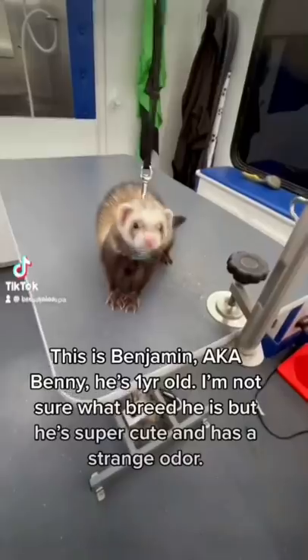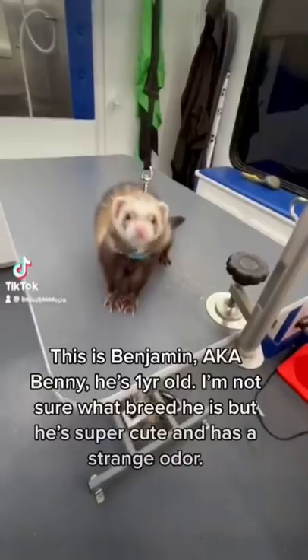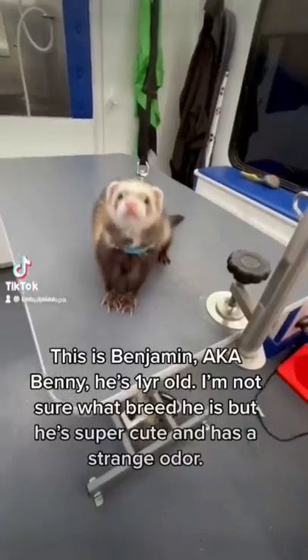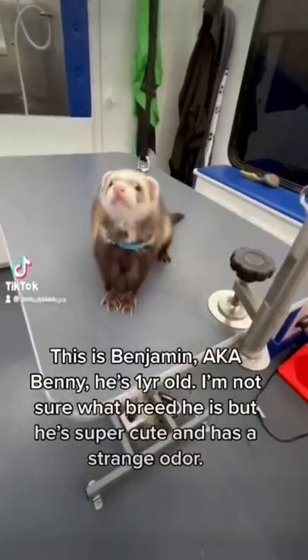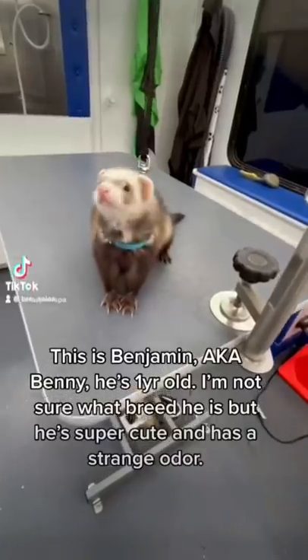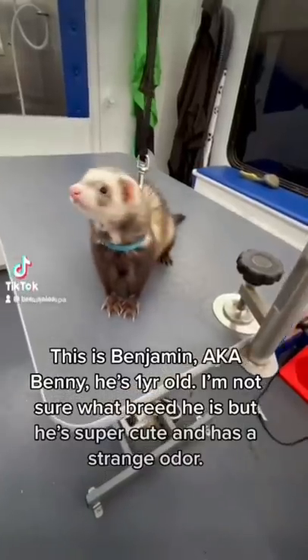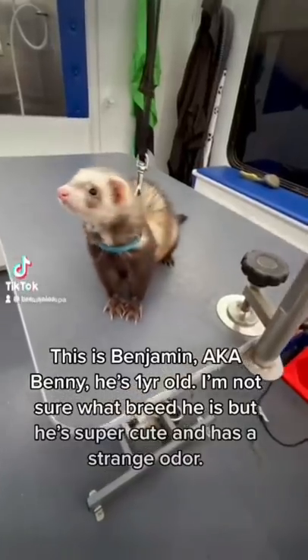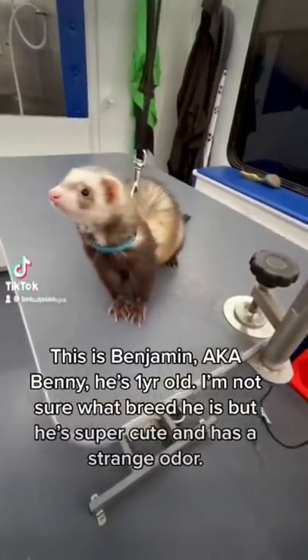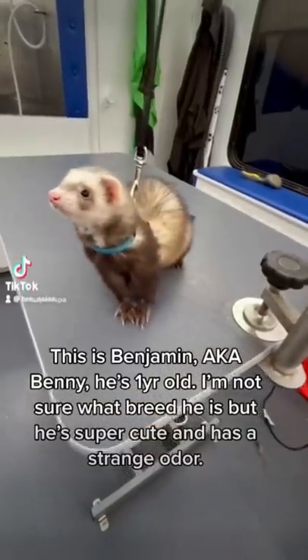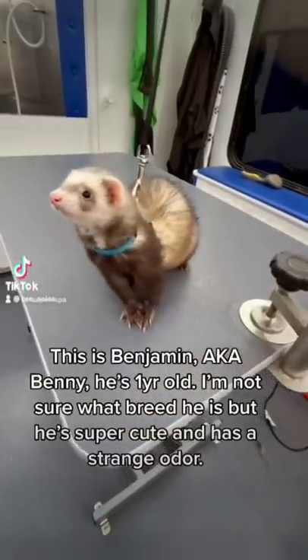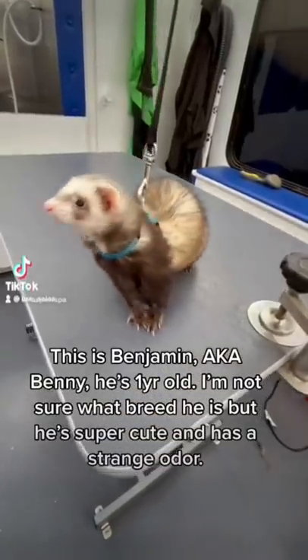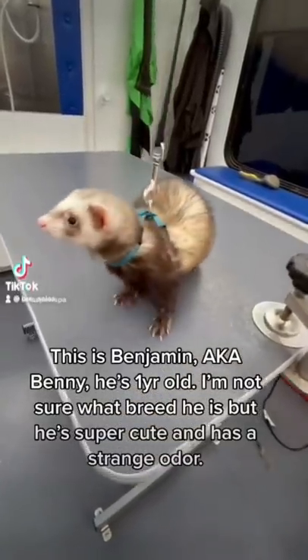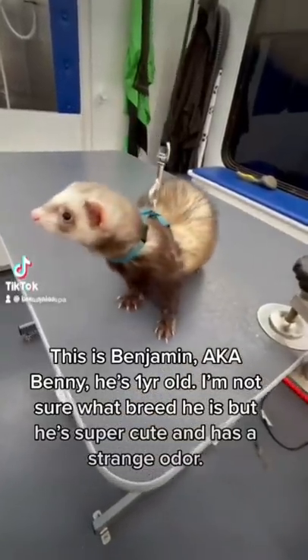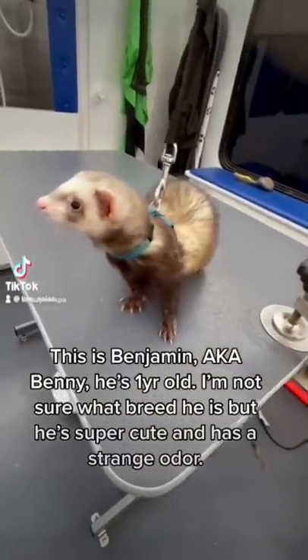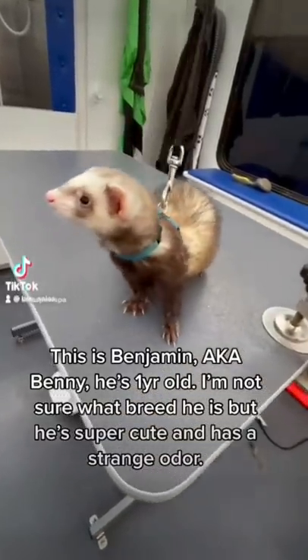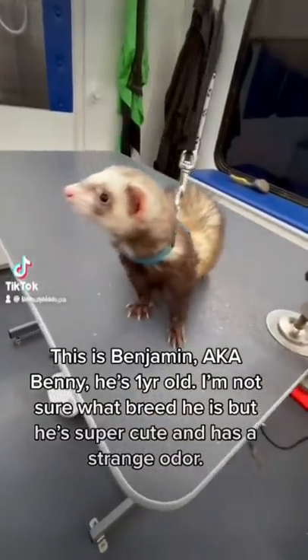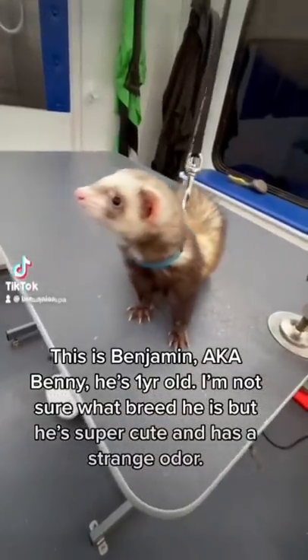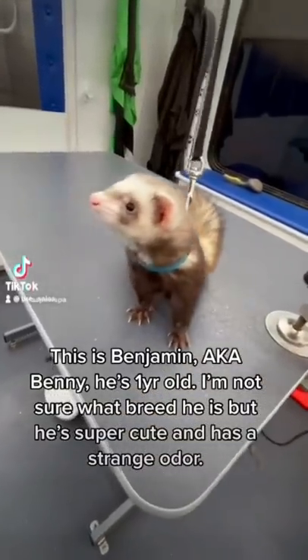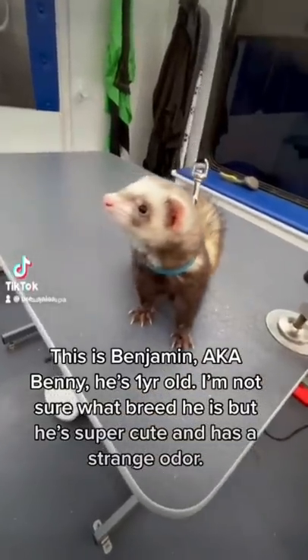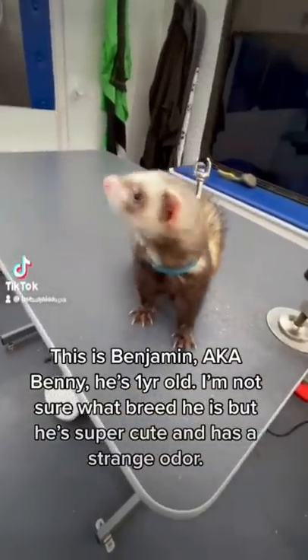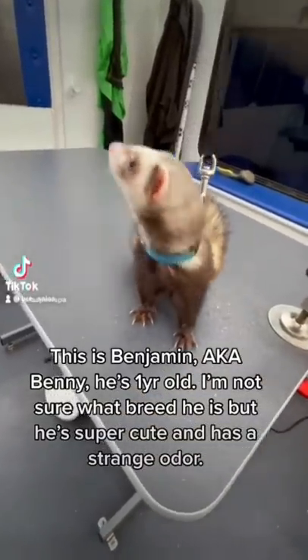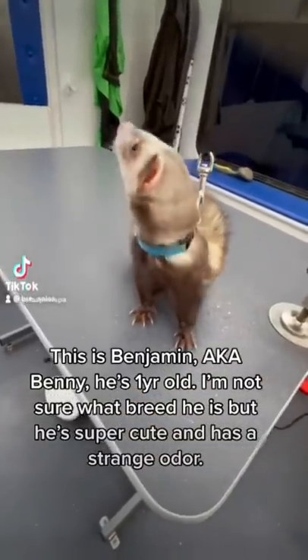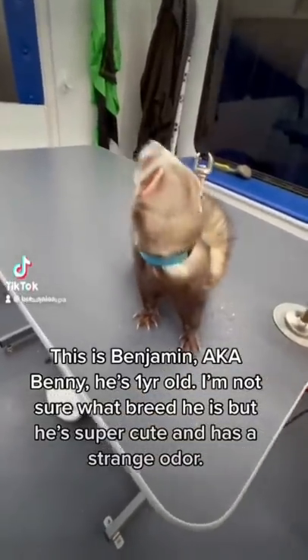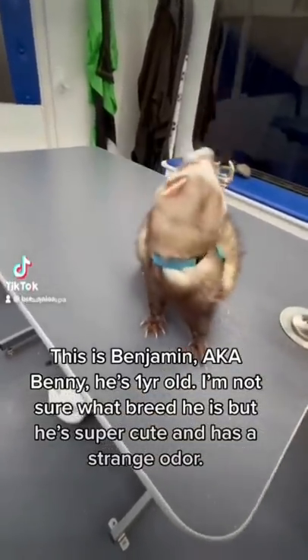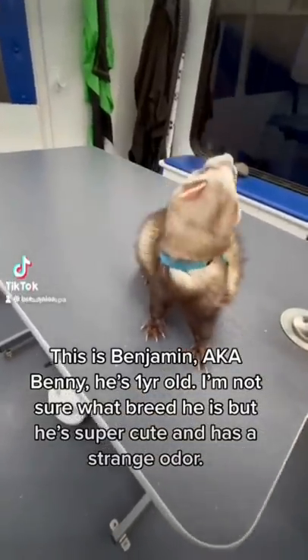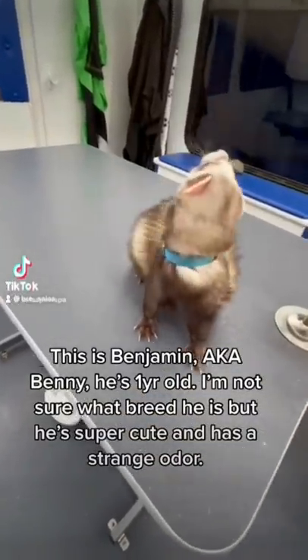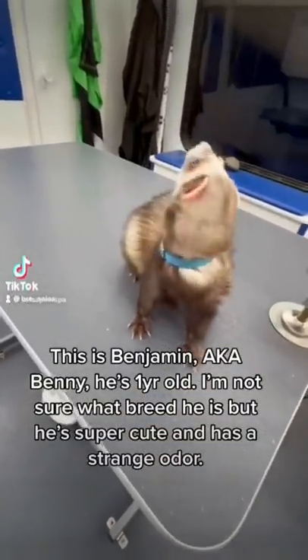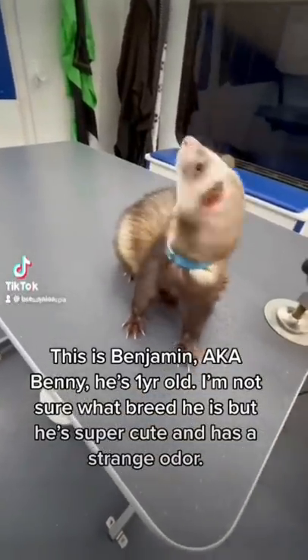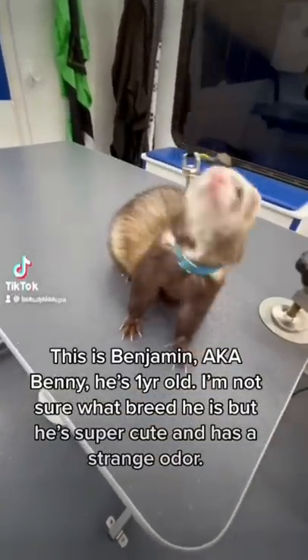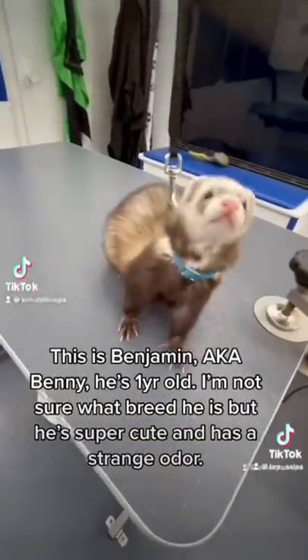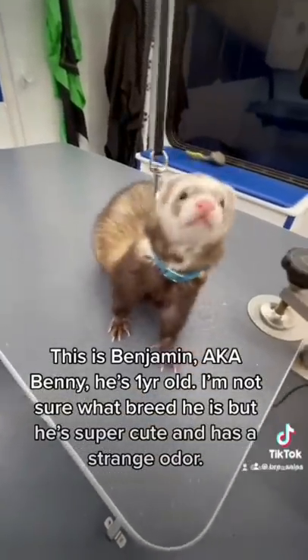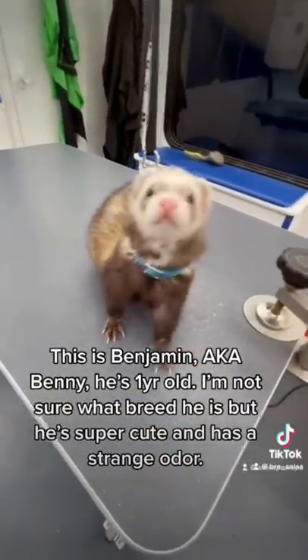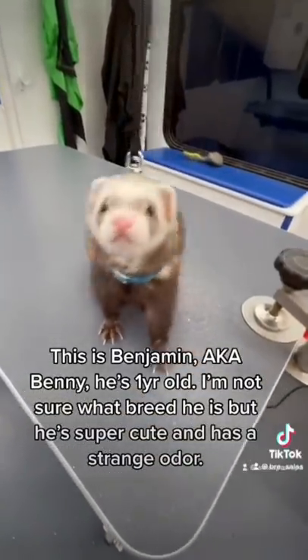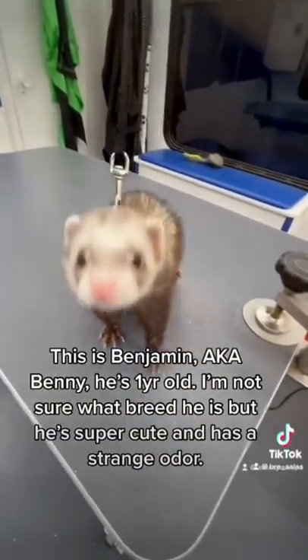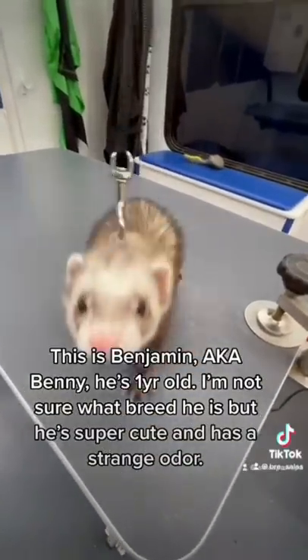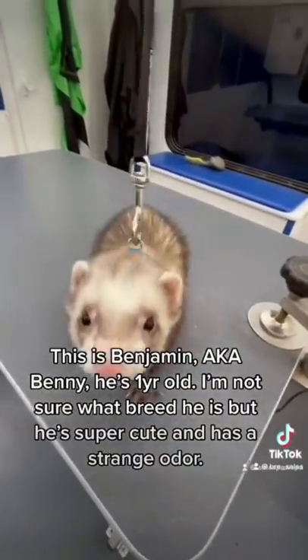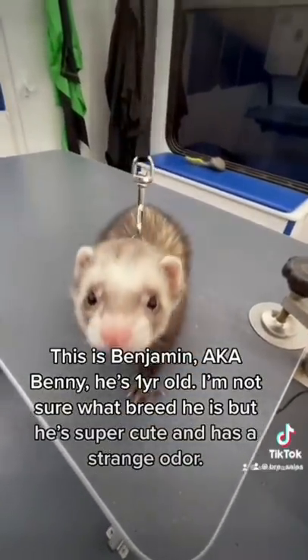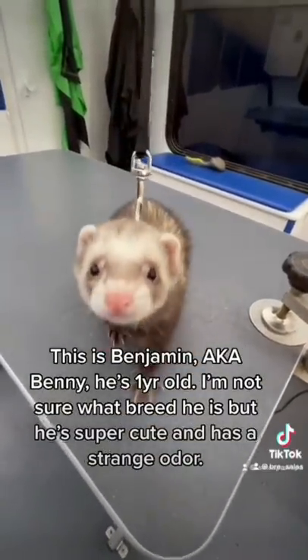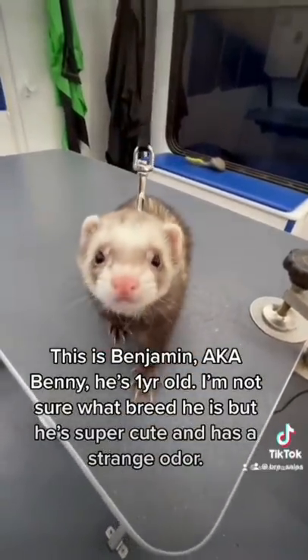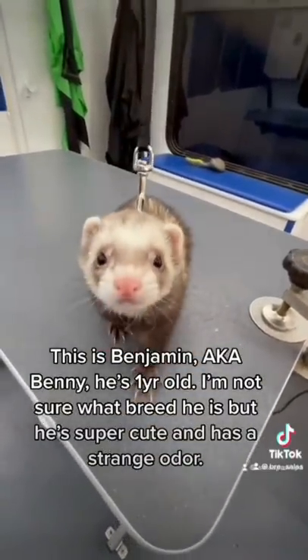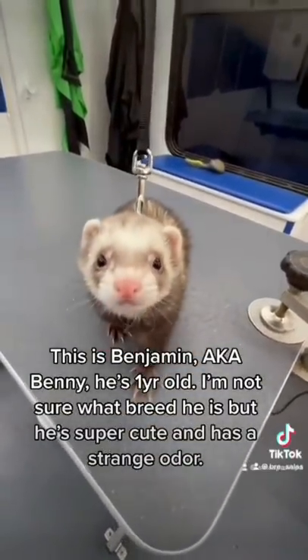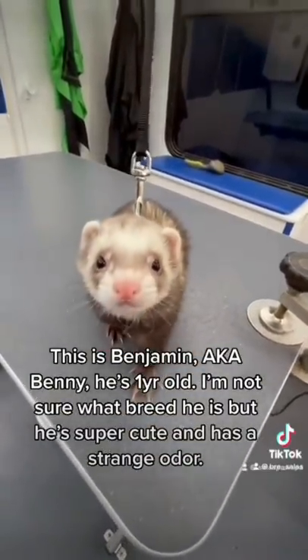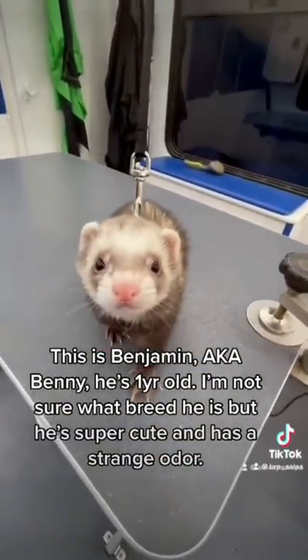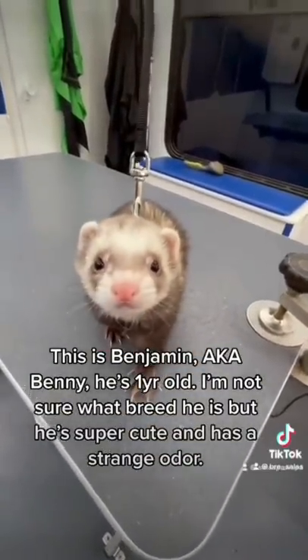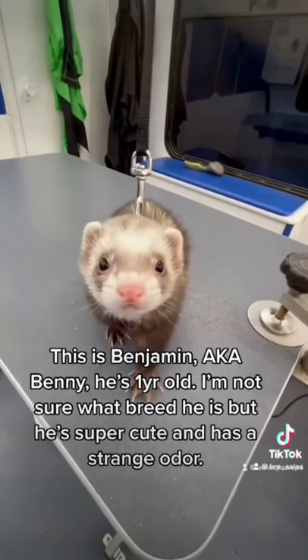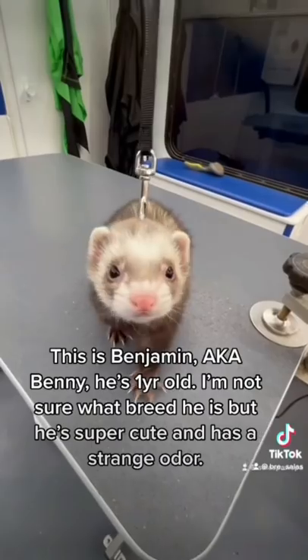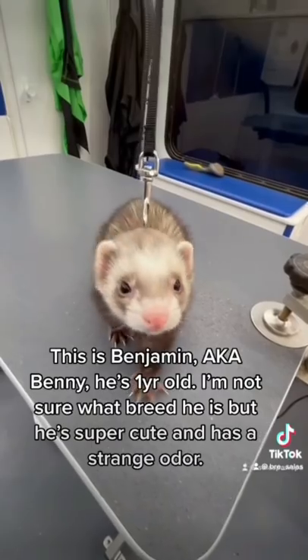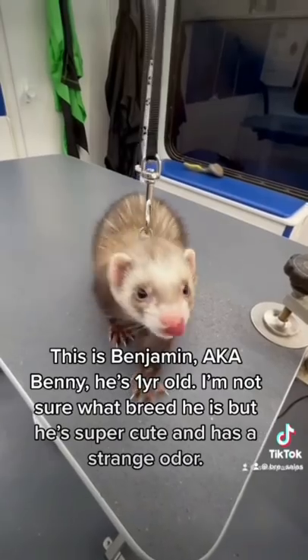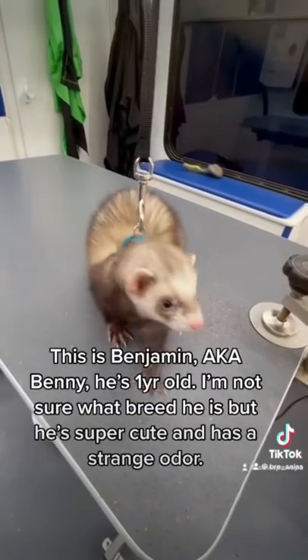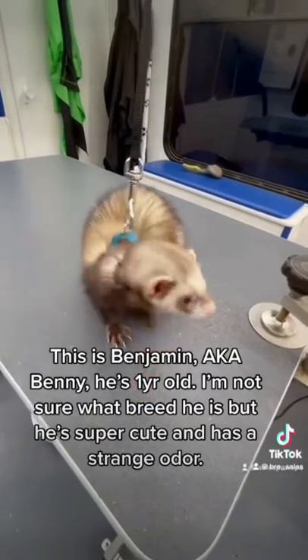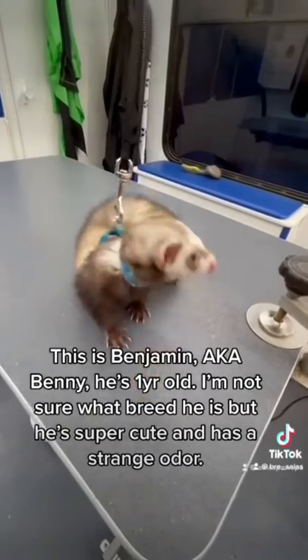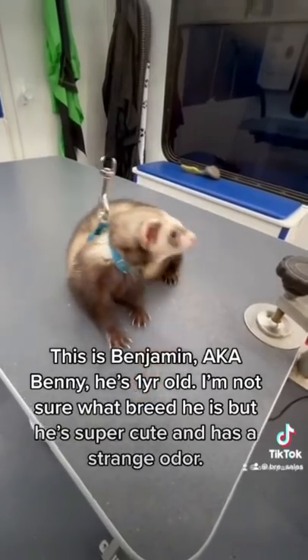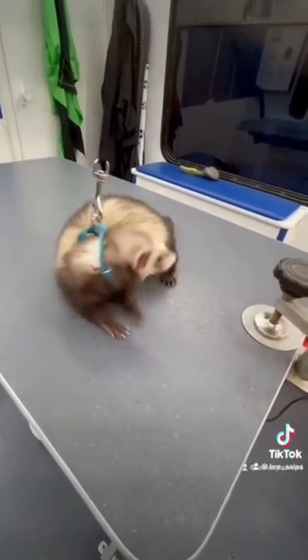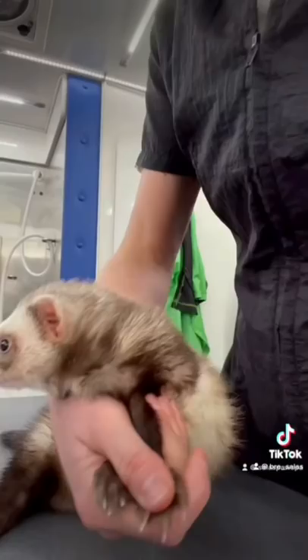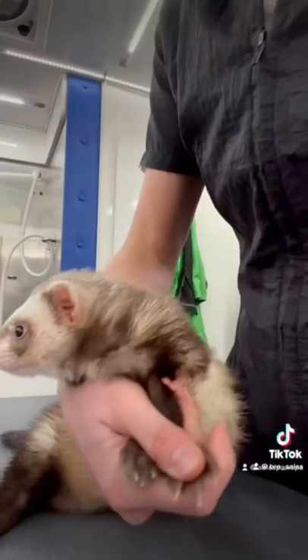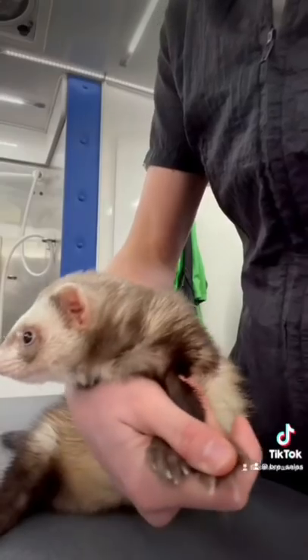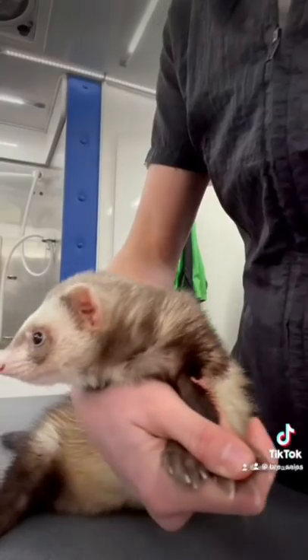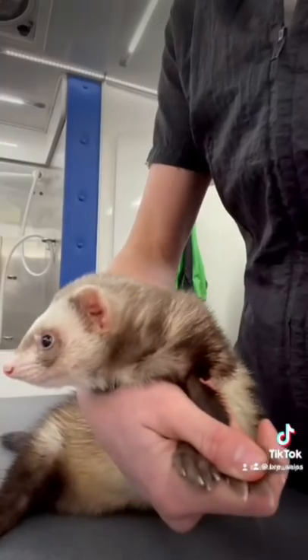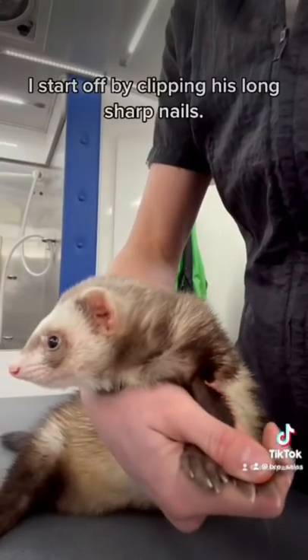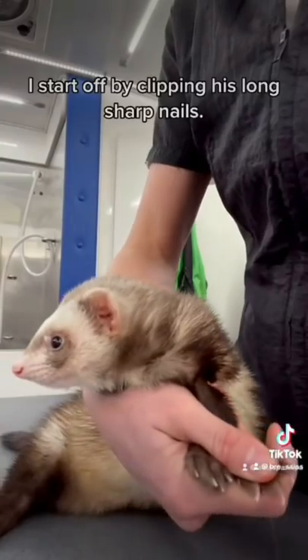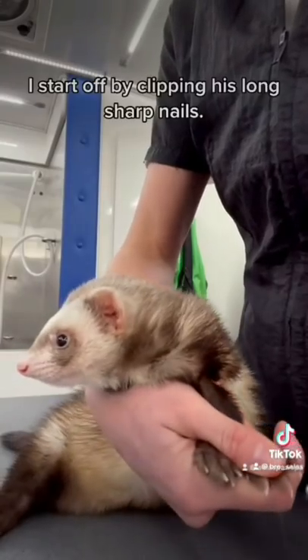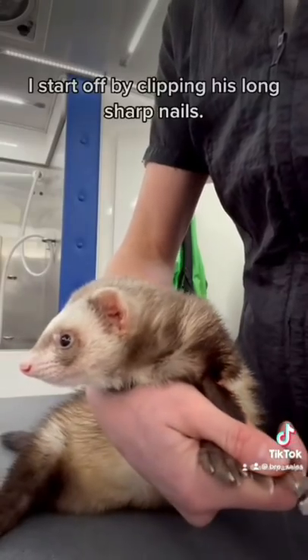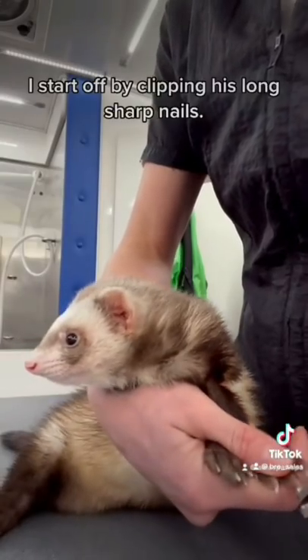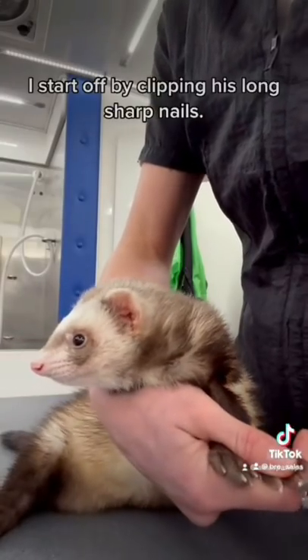This is Benjamin, aka Benny. He's one year old. I'm not sure what breed he is, but he's super cute and has a strange odor.